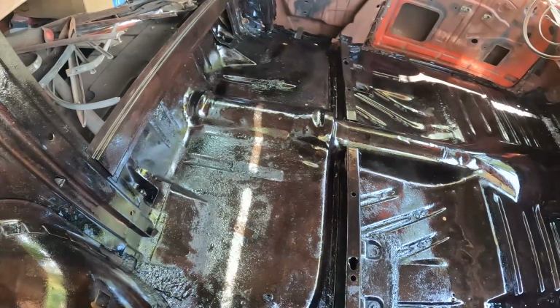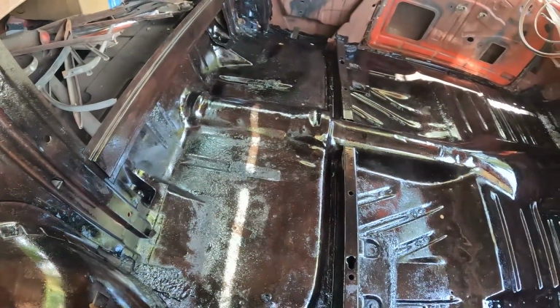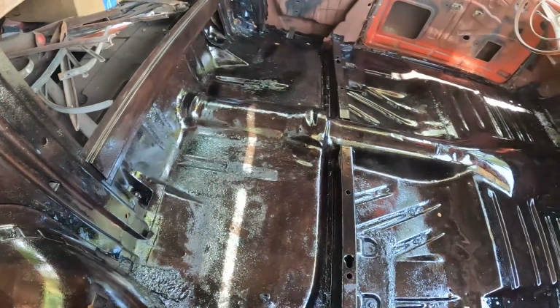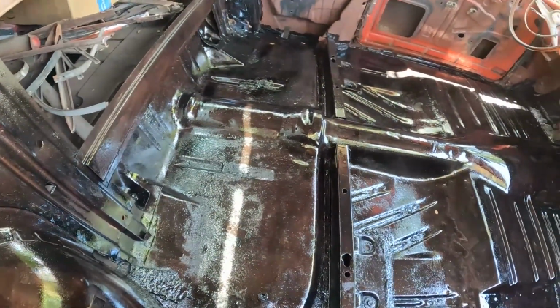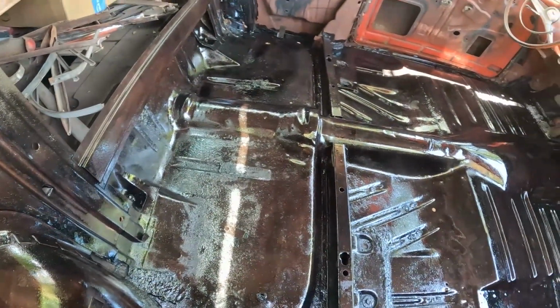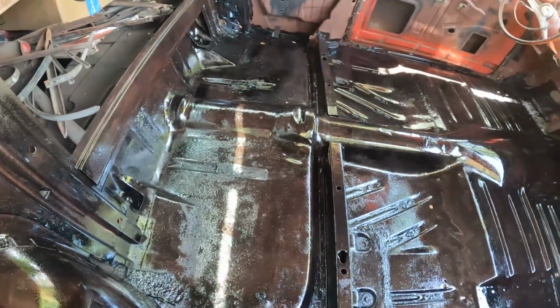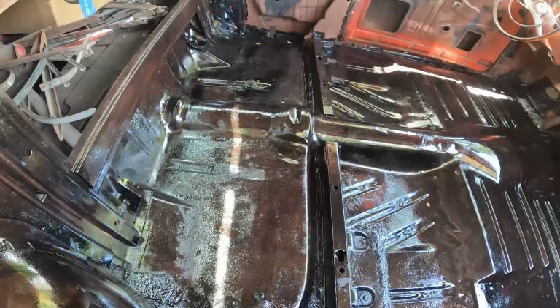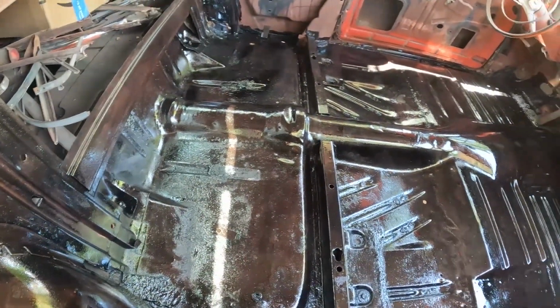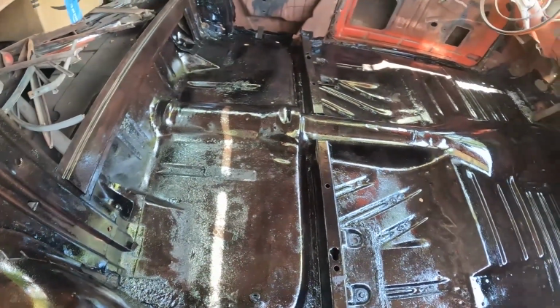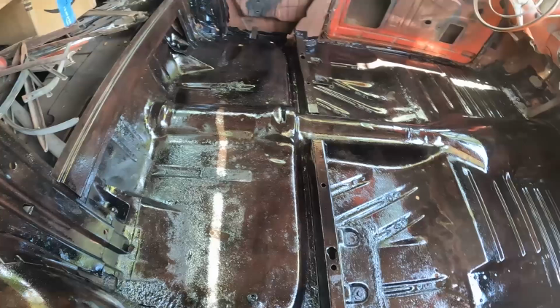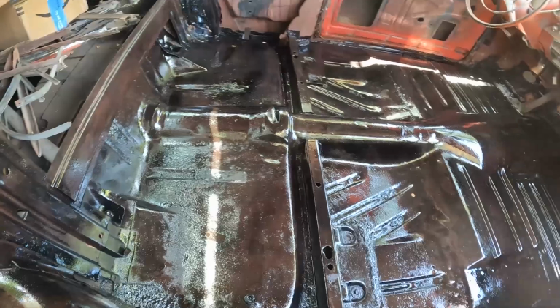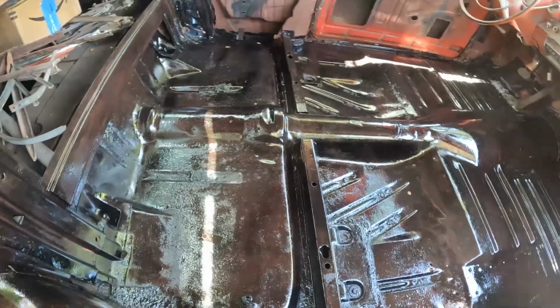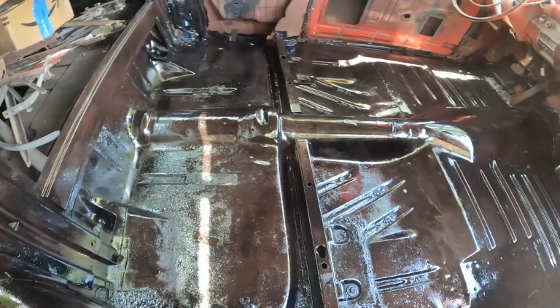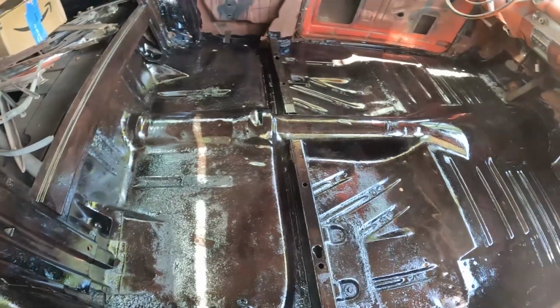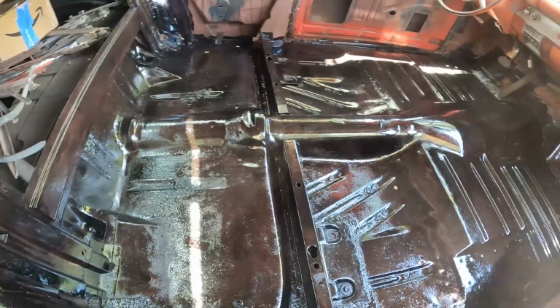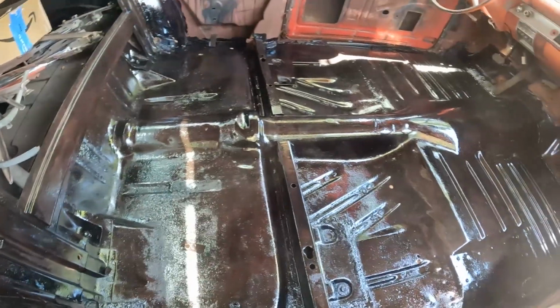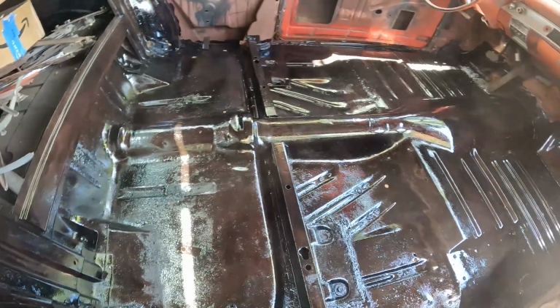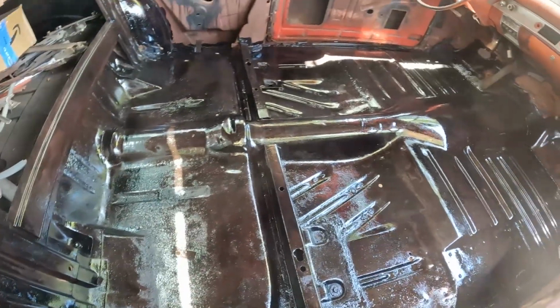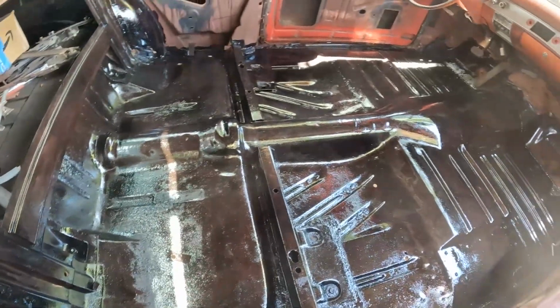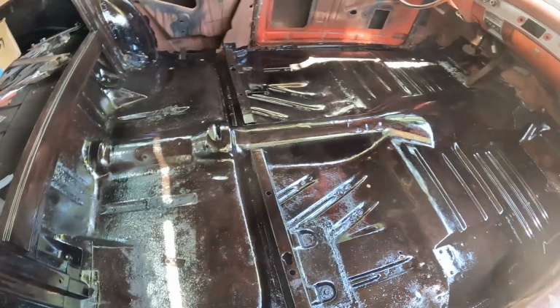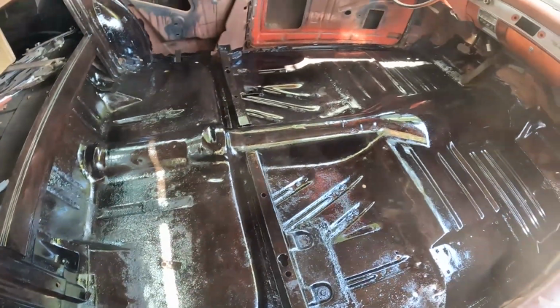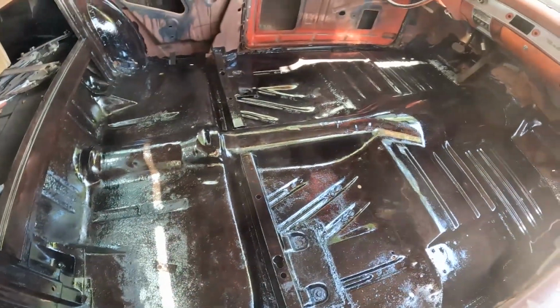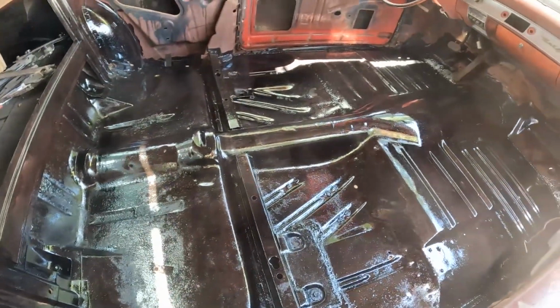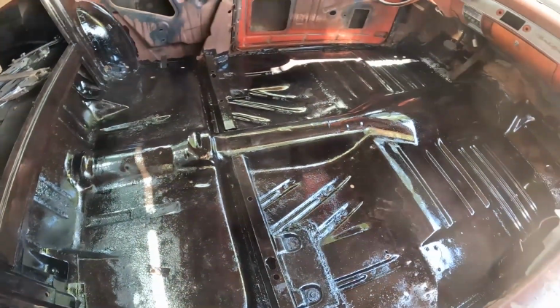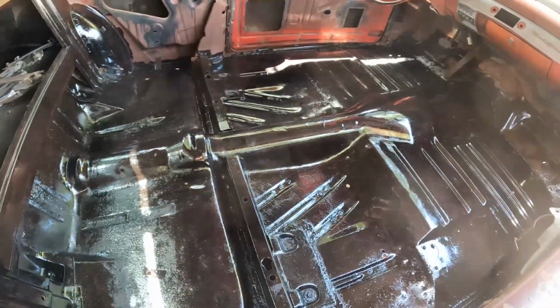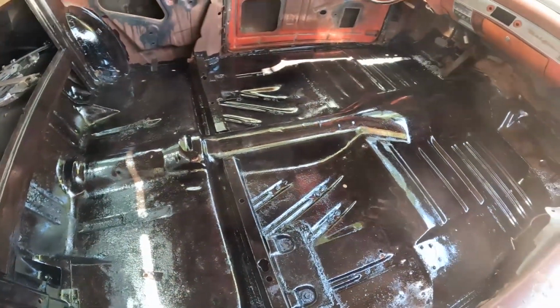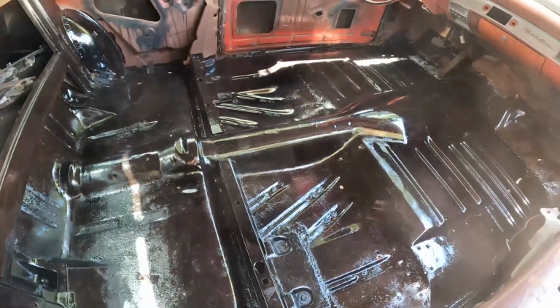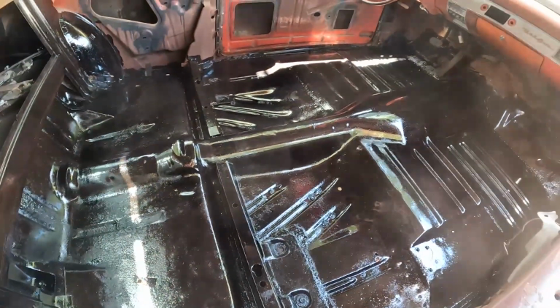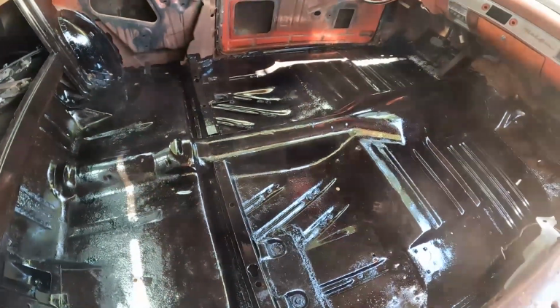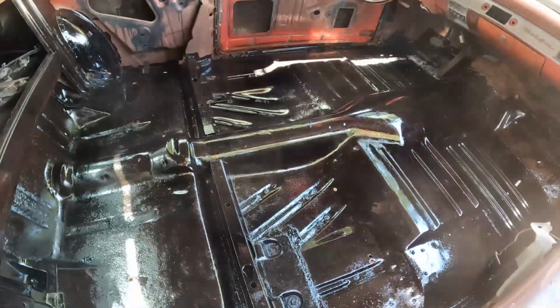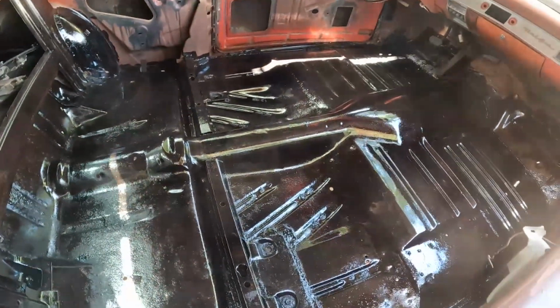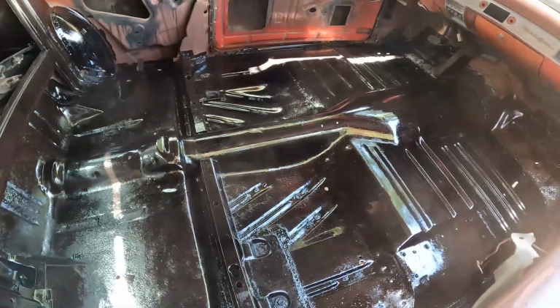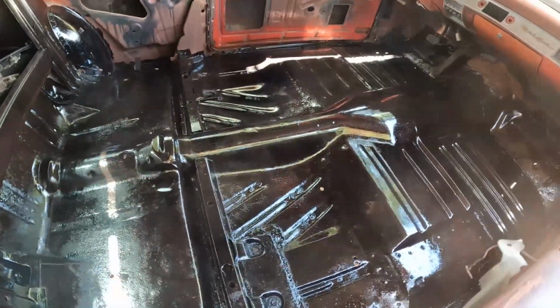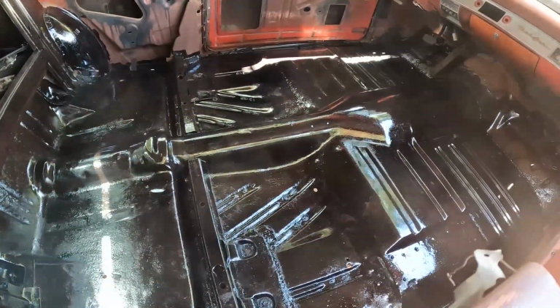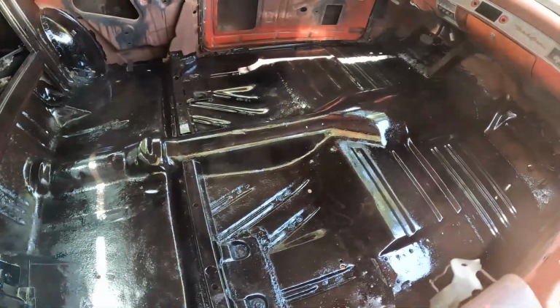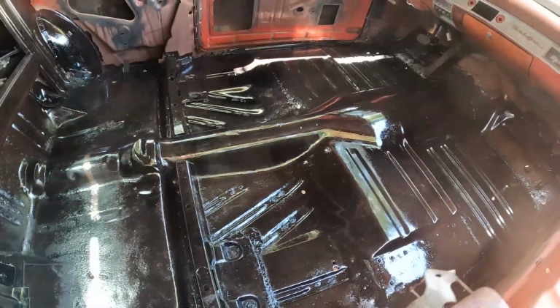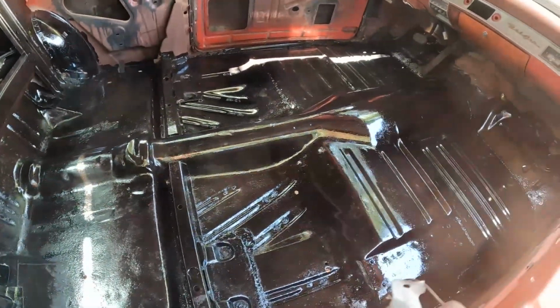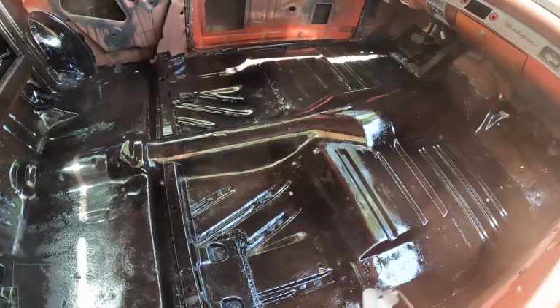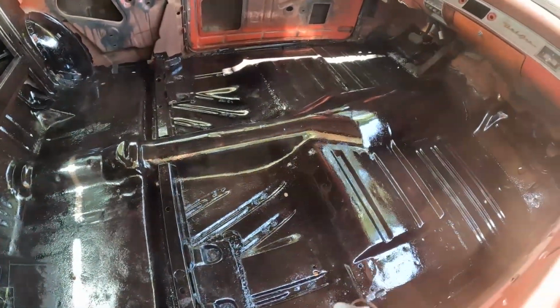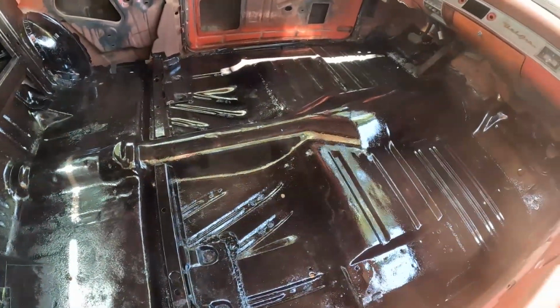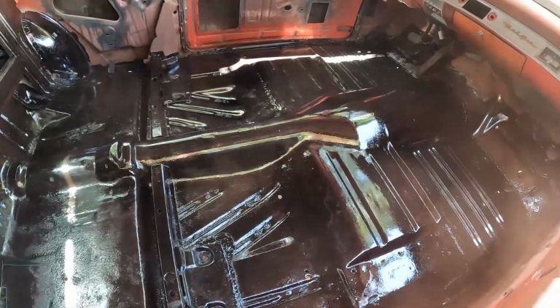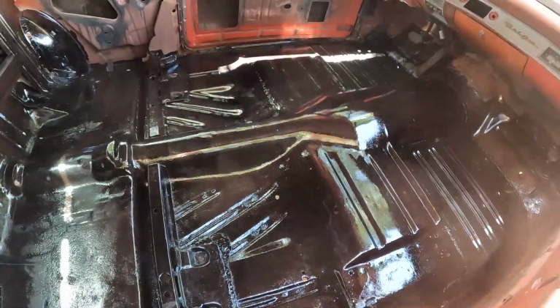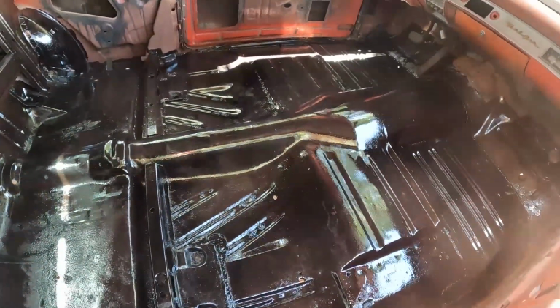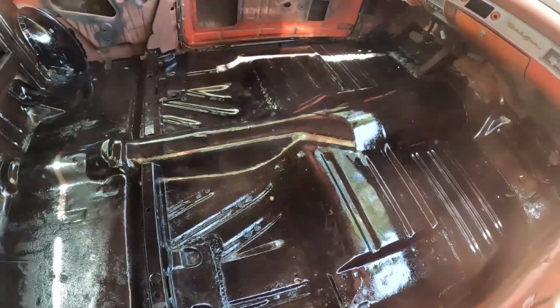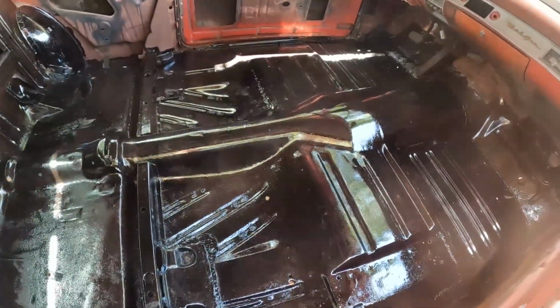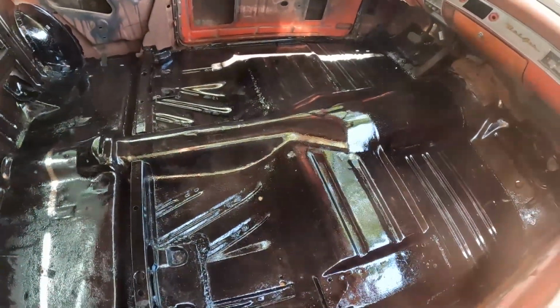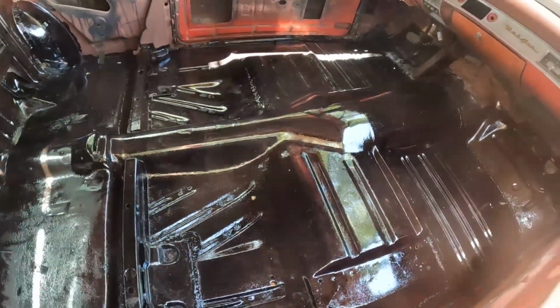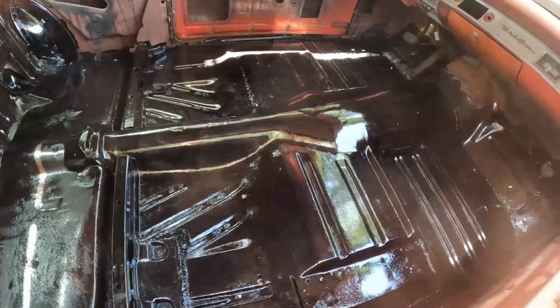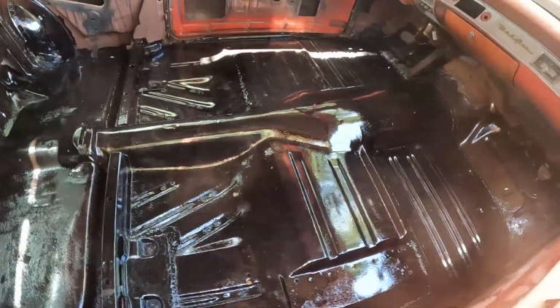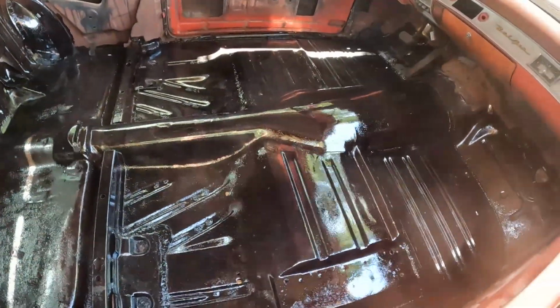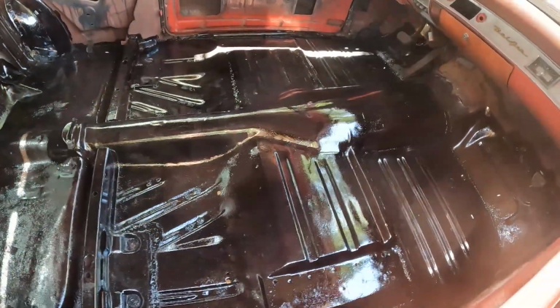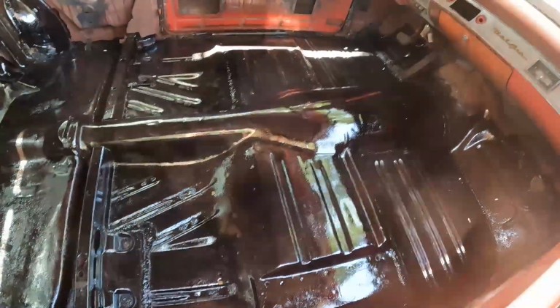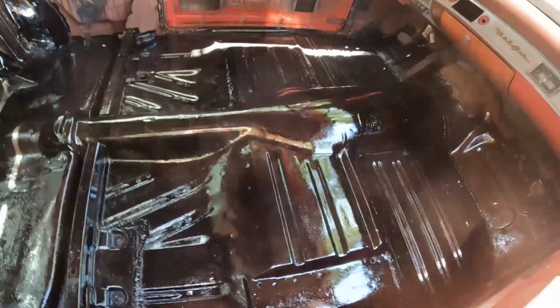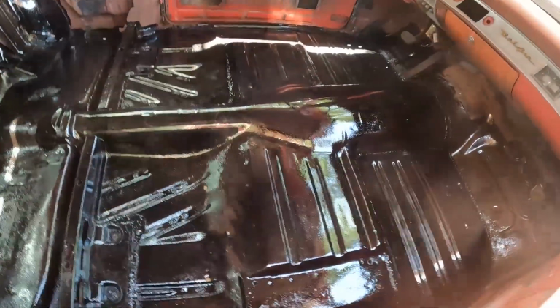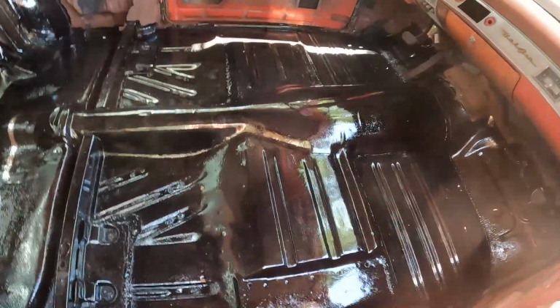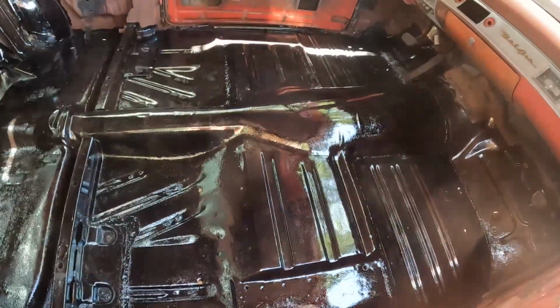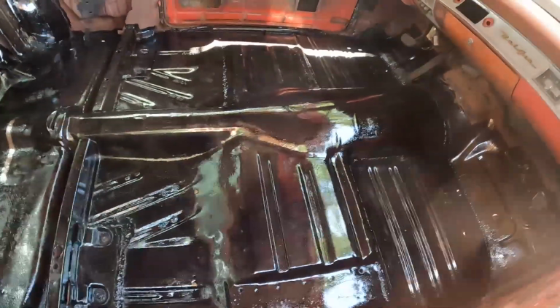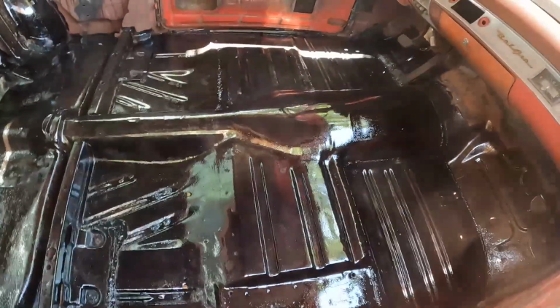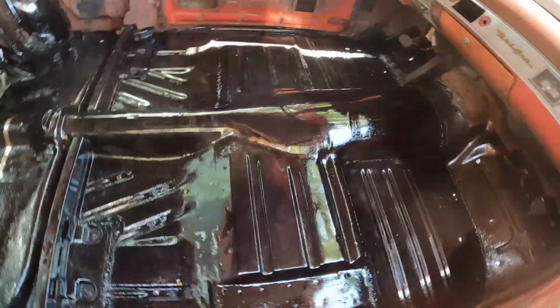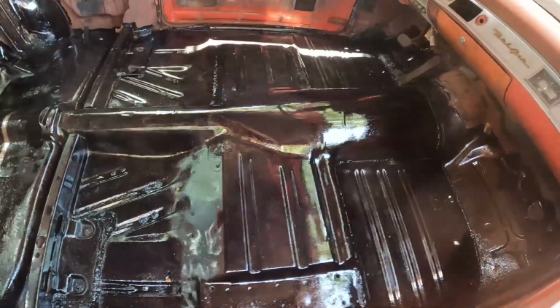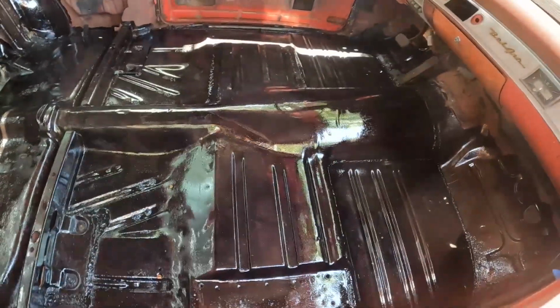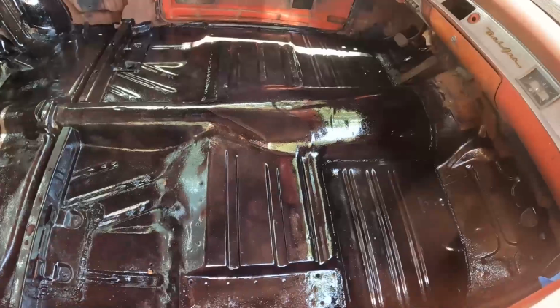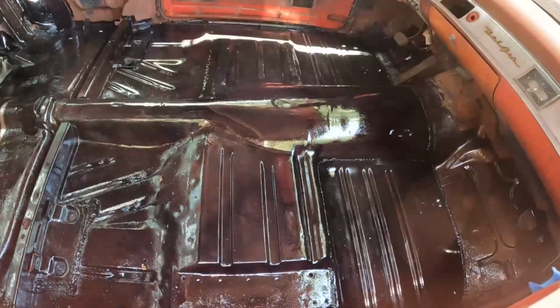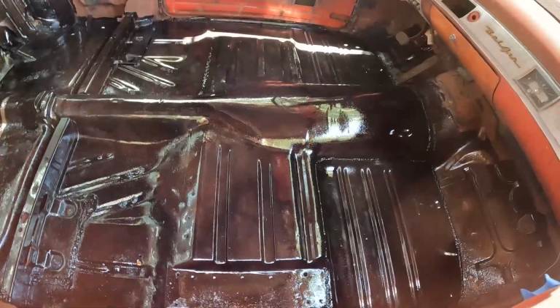Got it all coated — the Blackout from Sweet Patina.